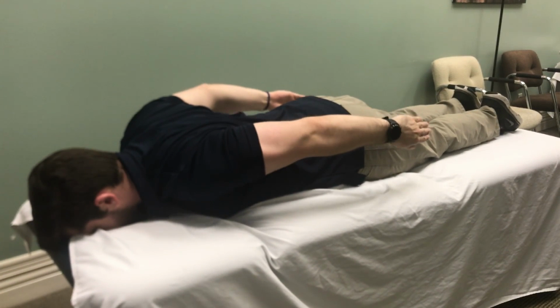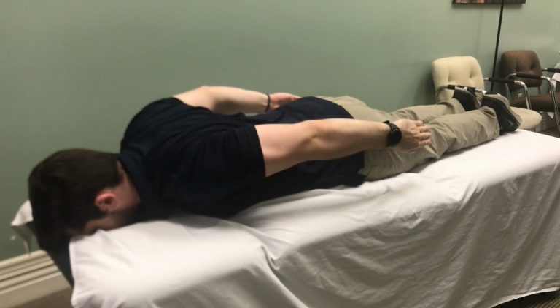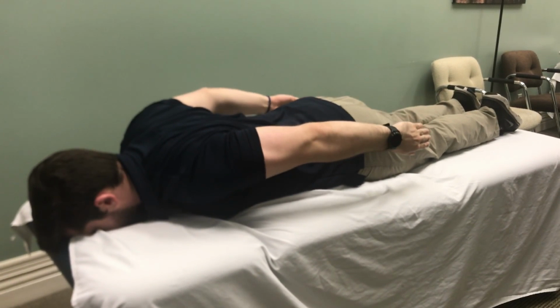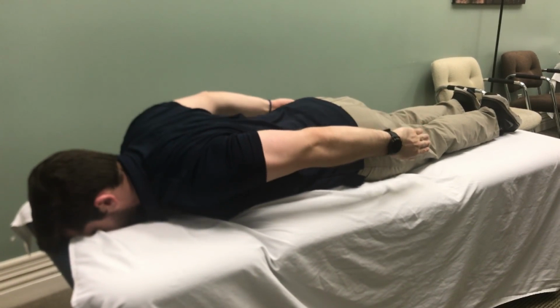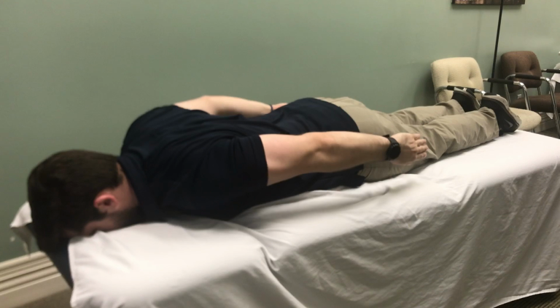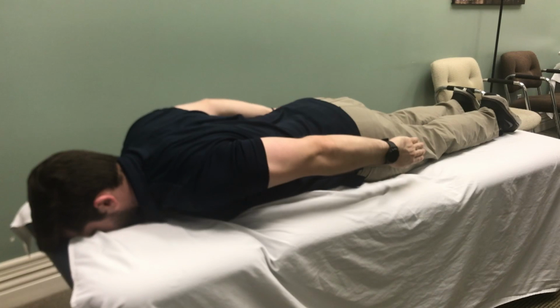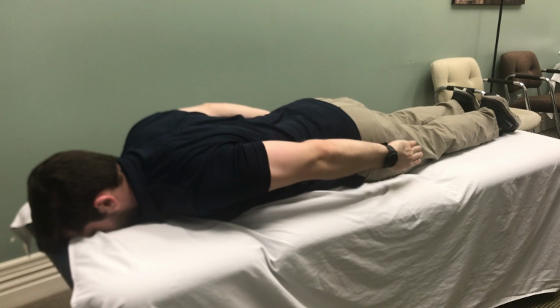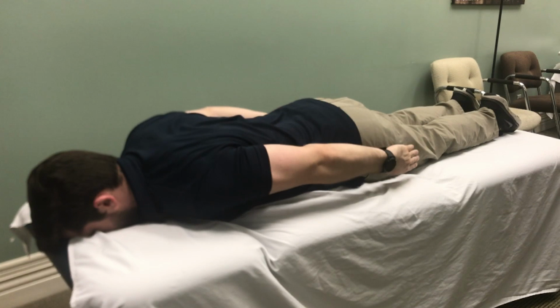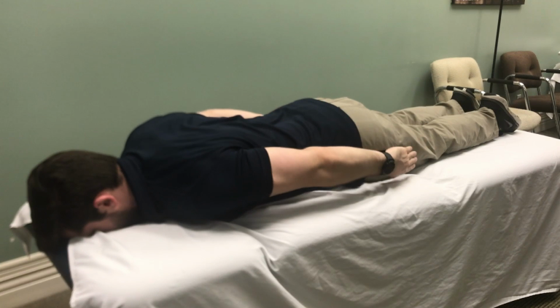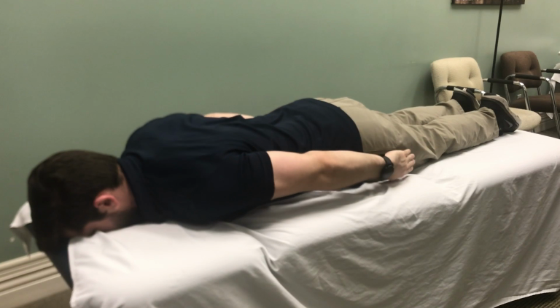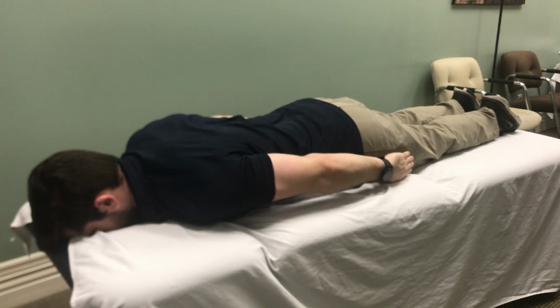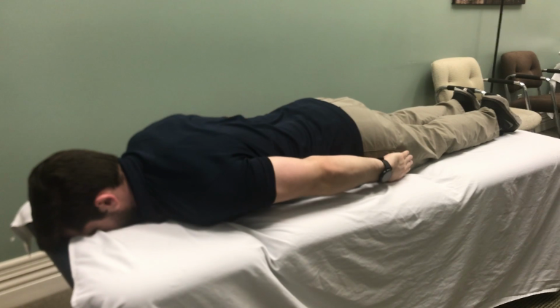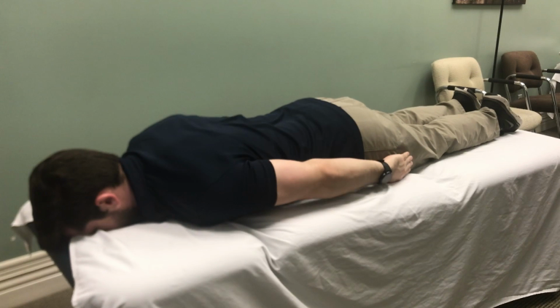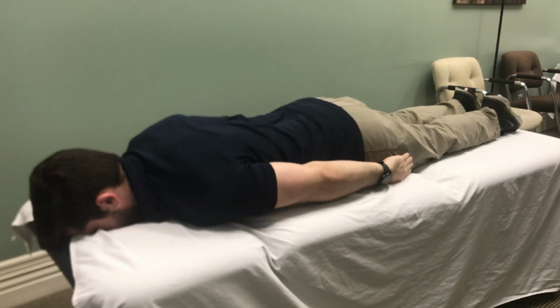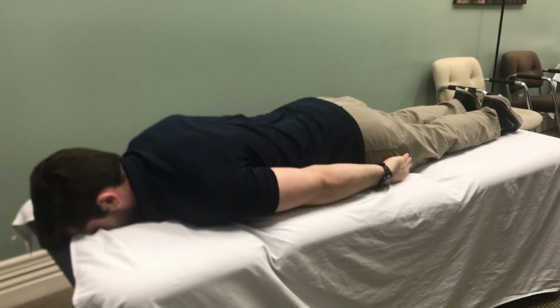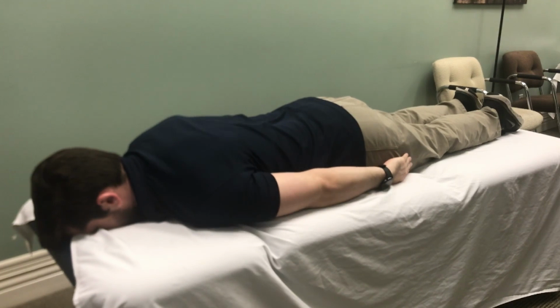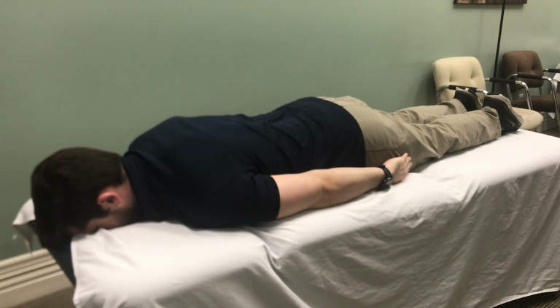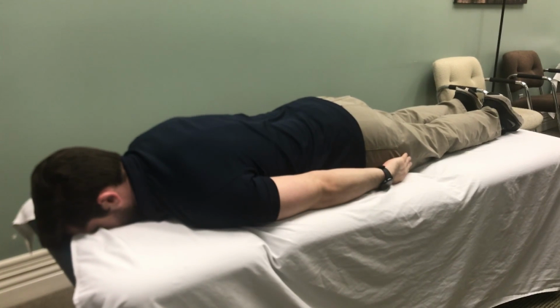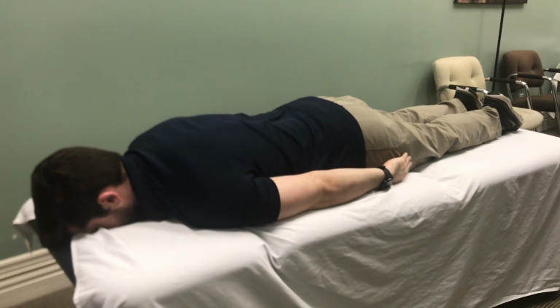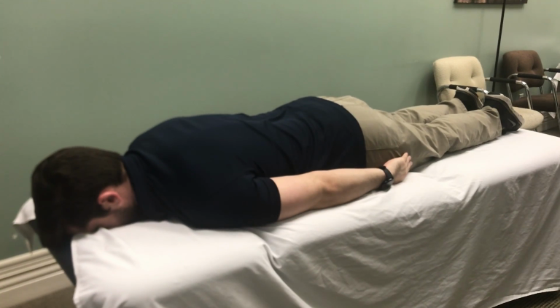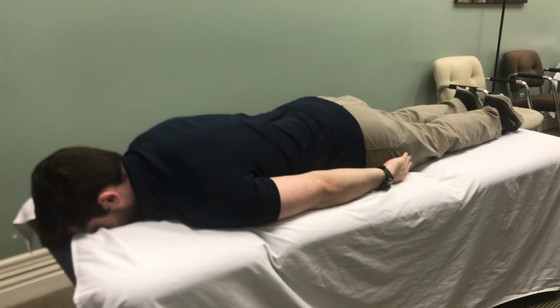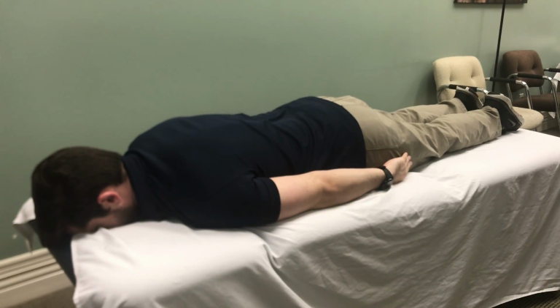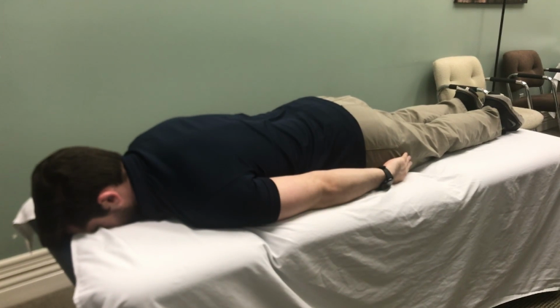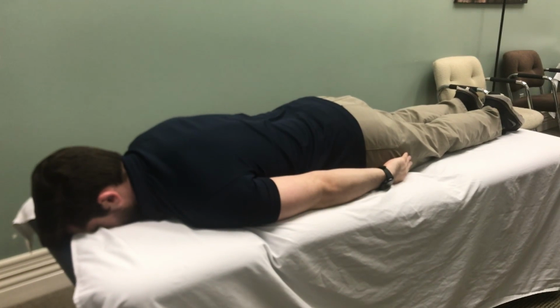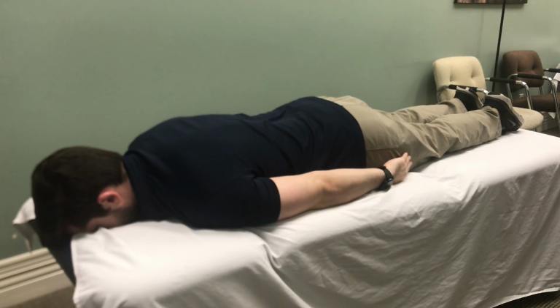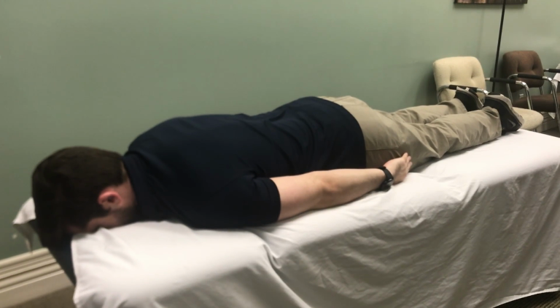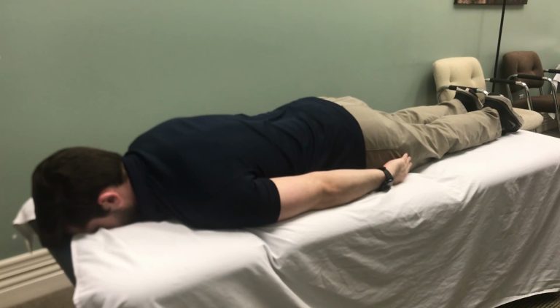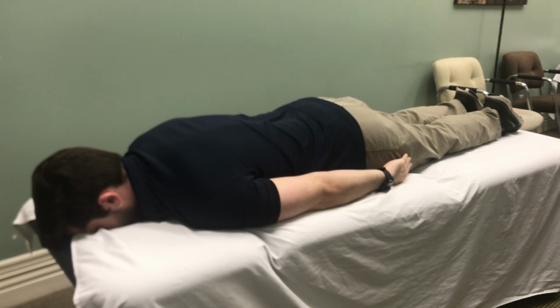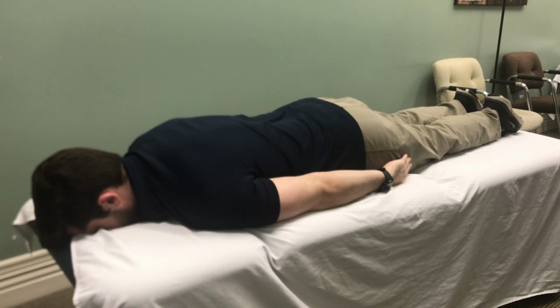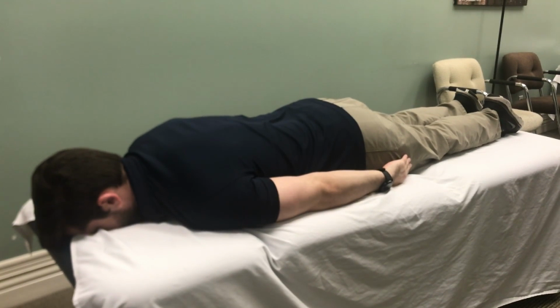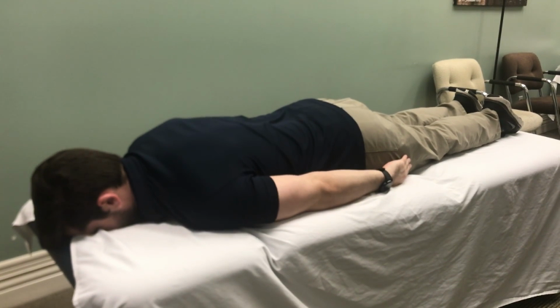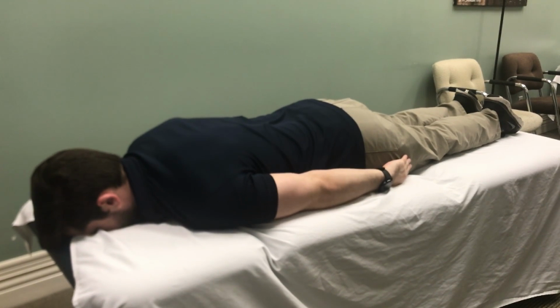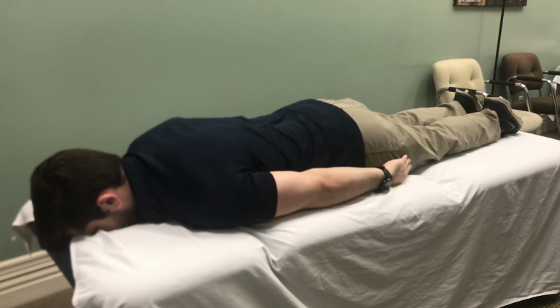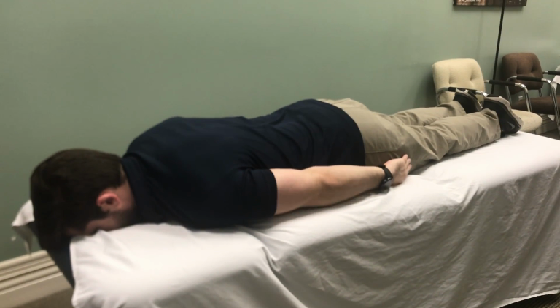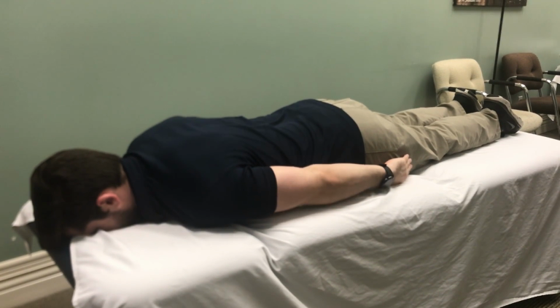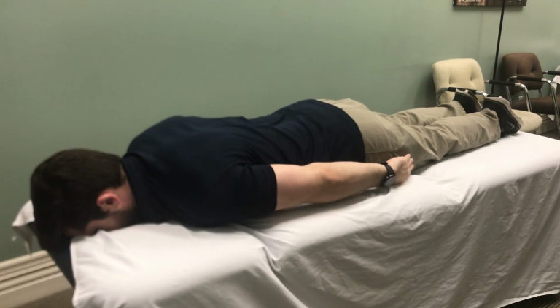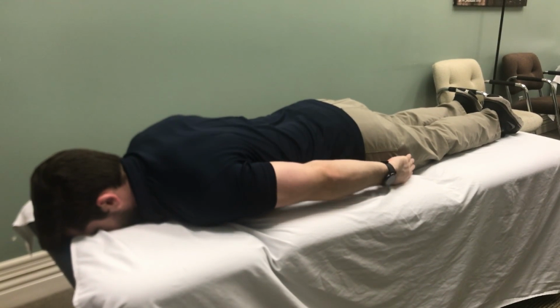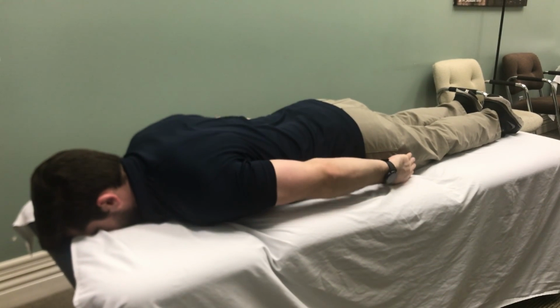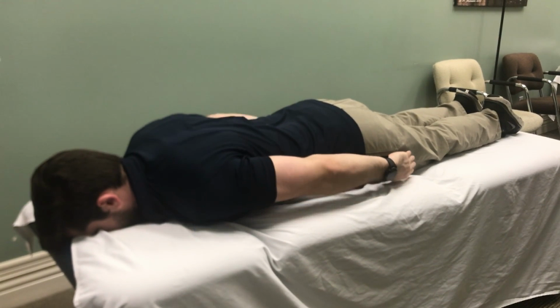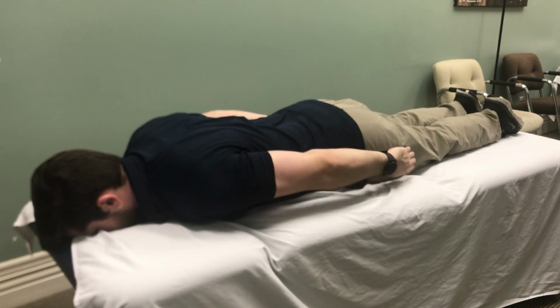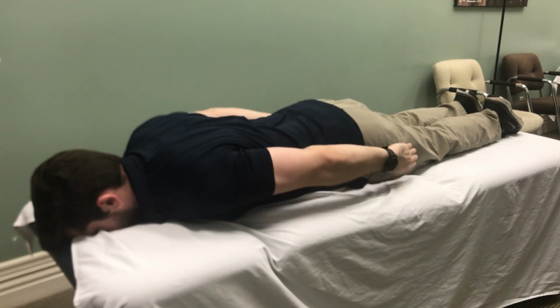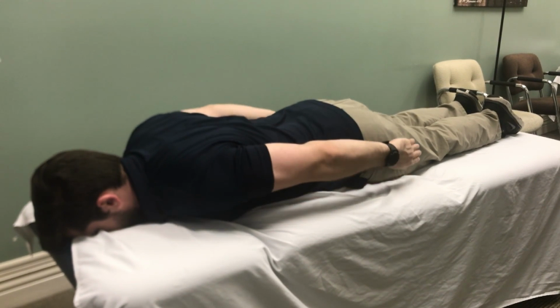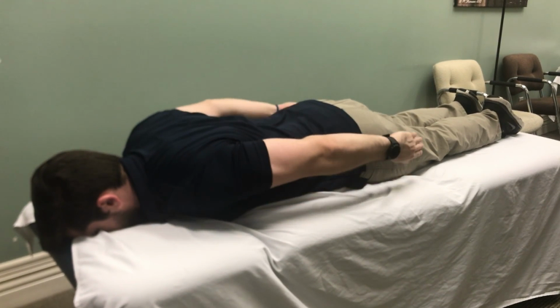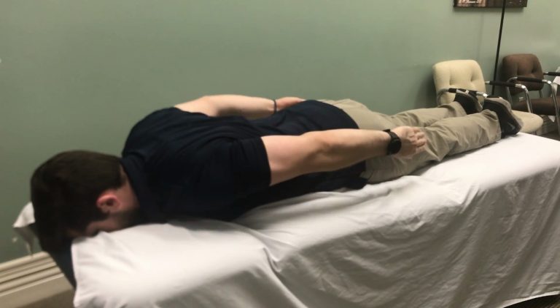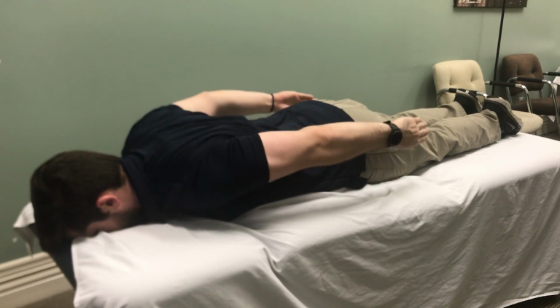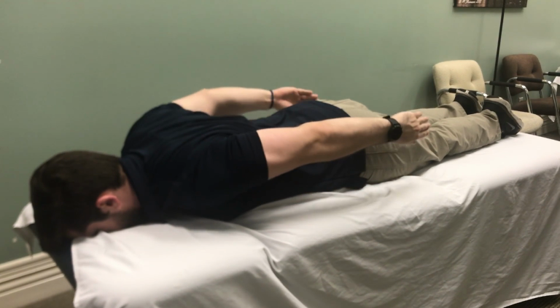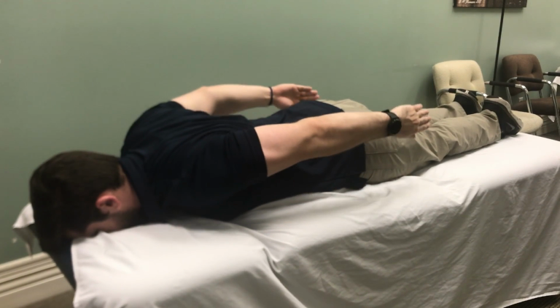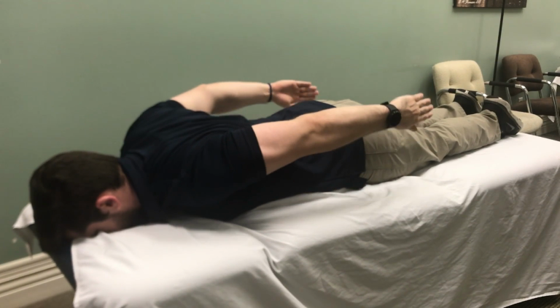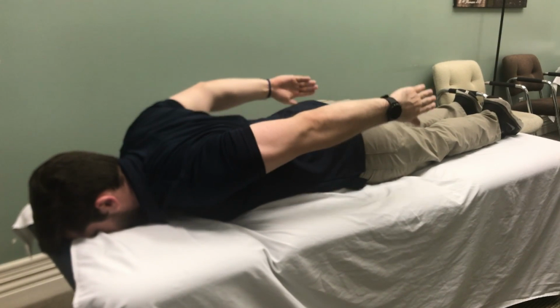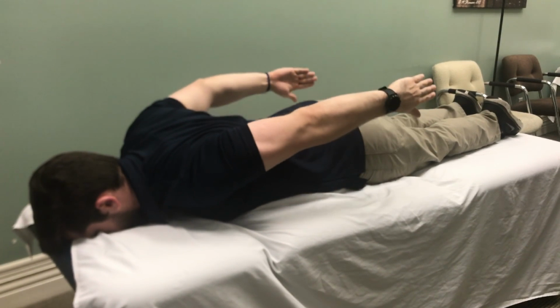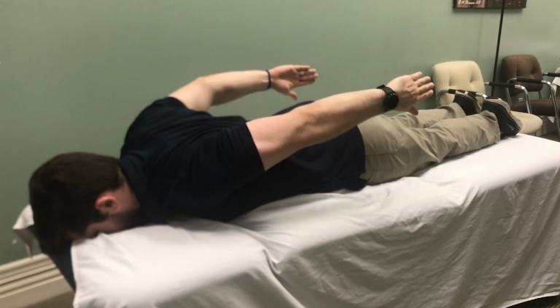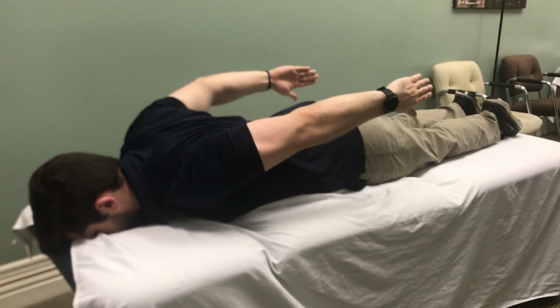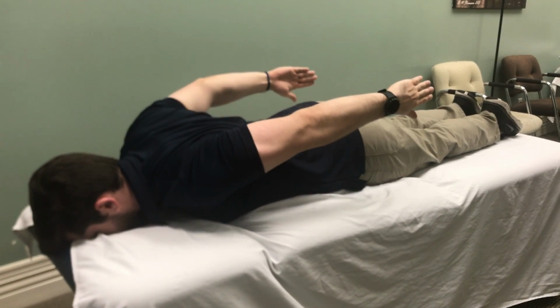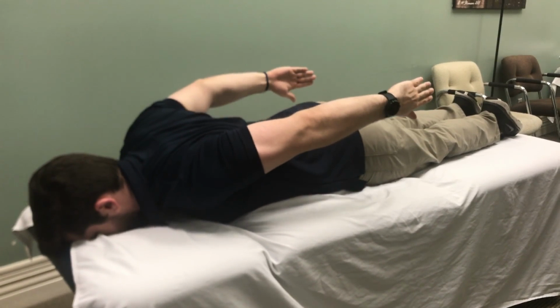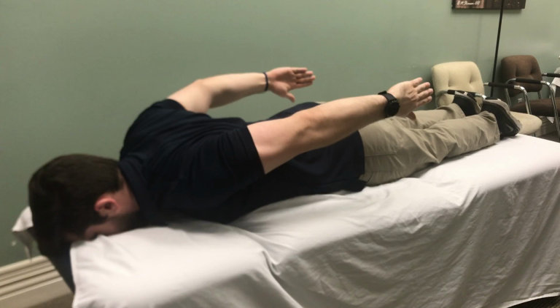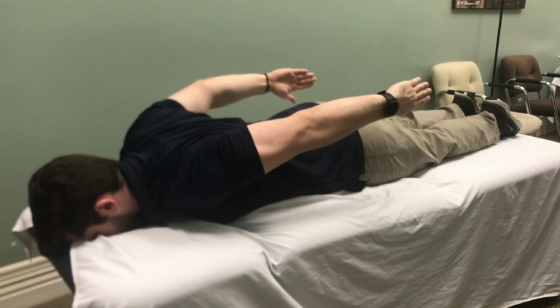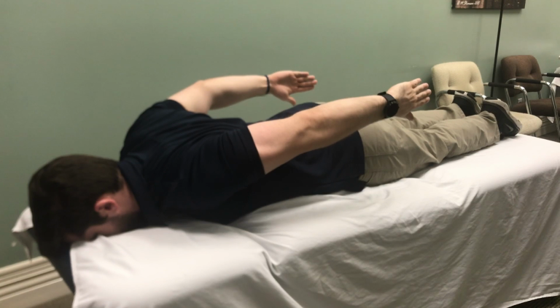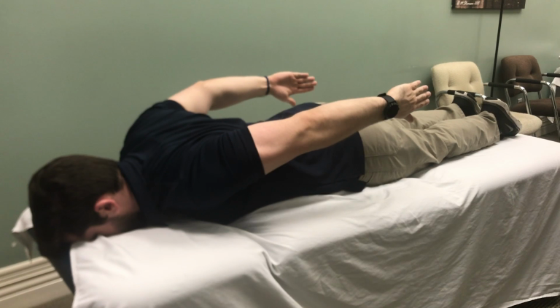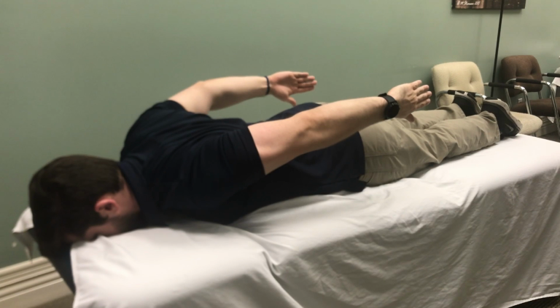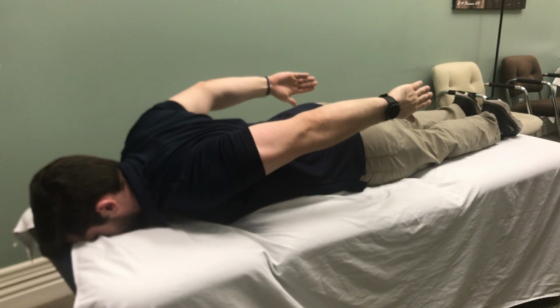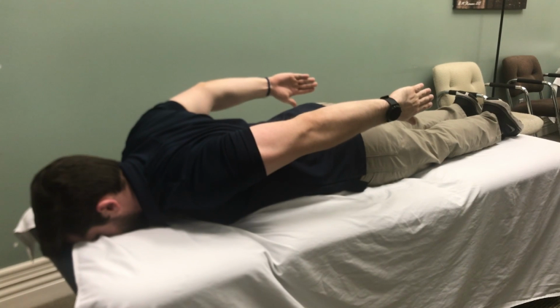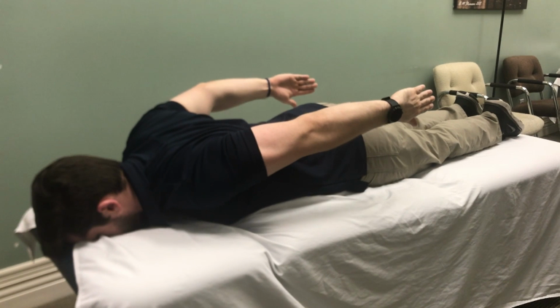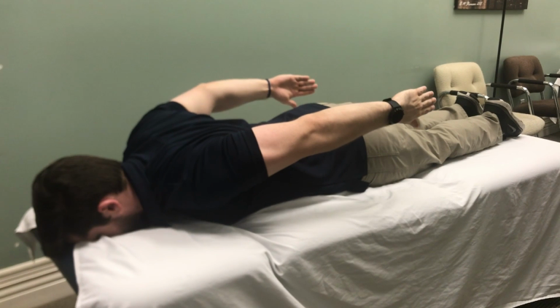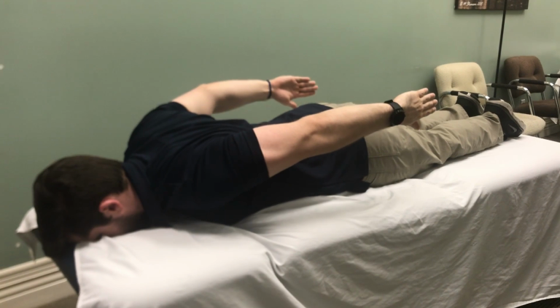We're going to bring it back down nice and slow, and then repeat that motion. So shoulder blades together as the arms come up towards the ceiling.